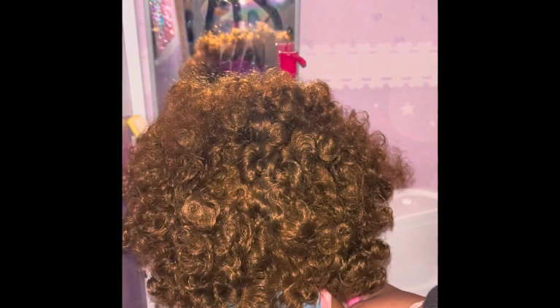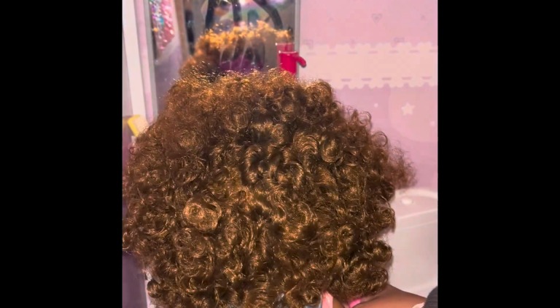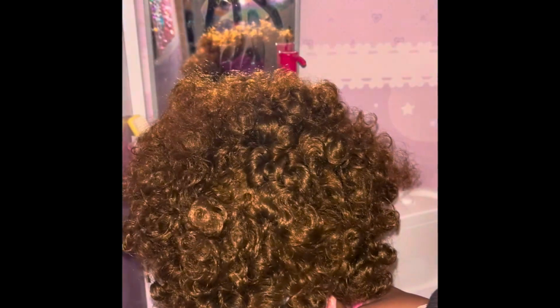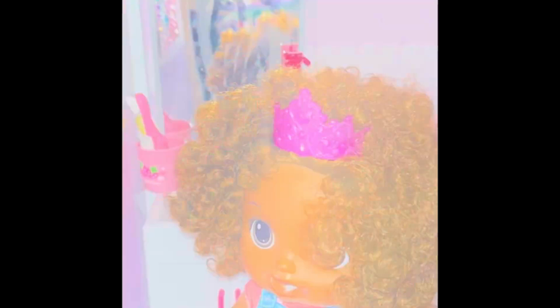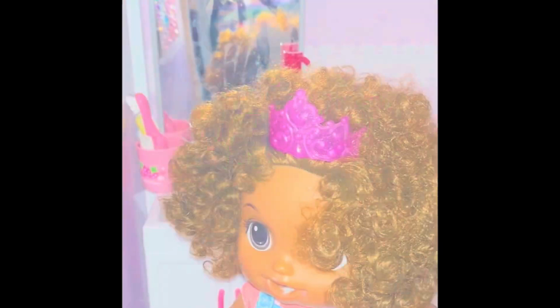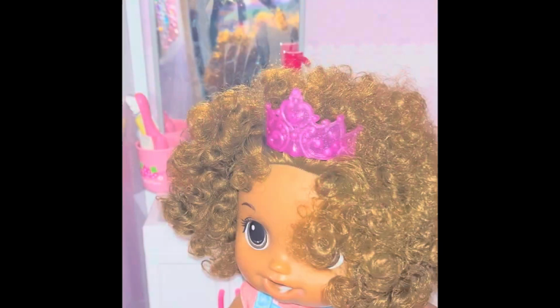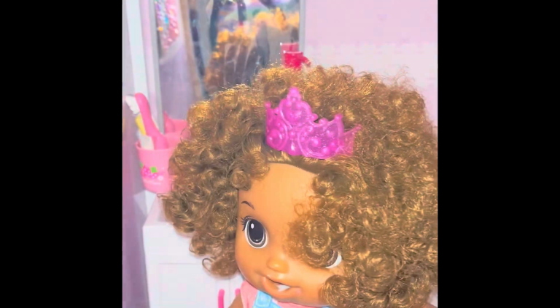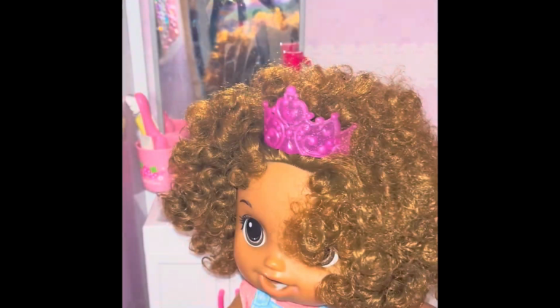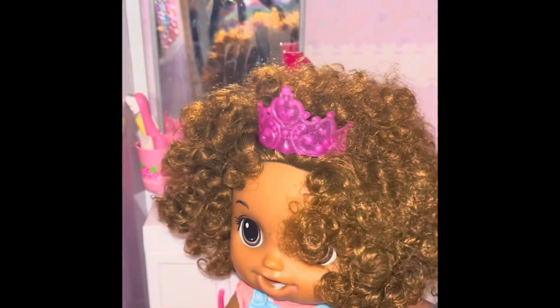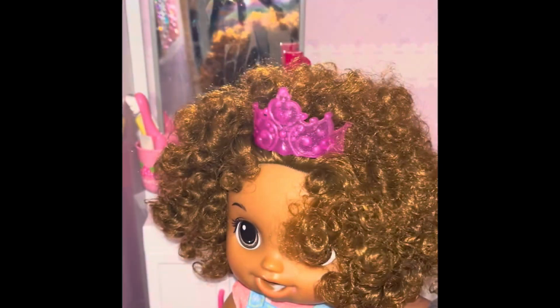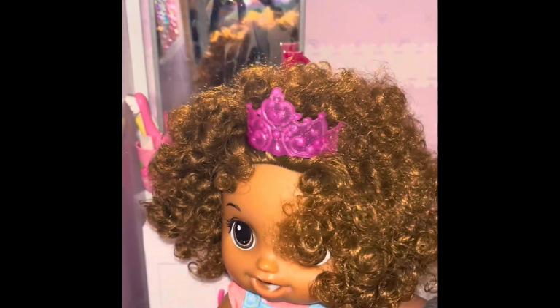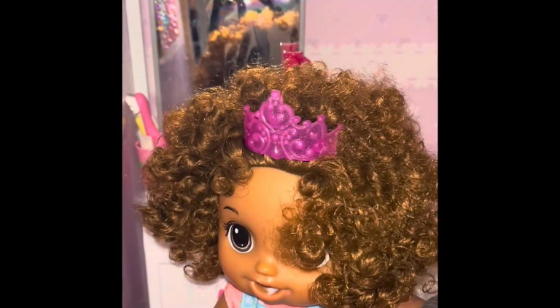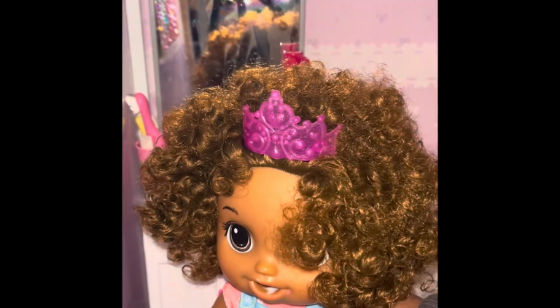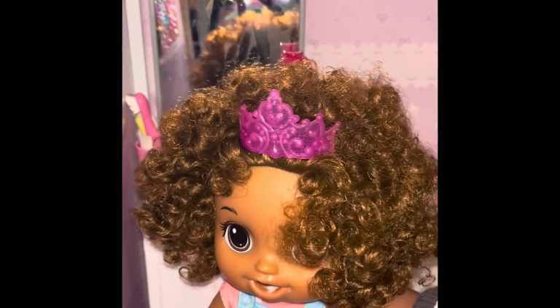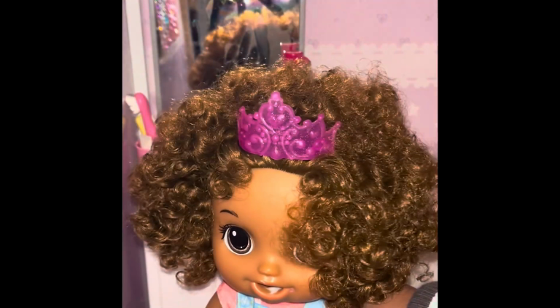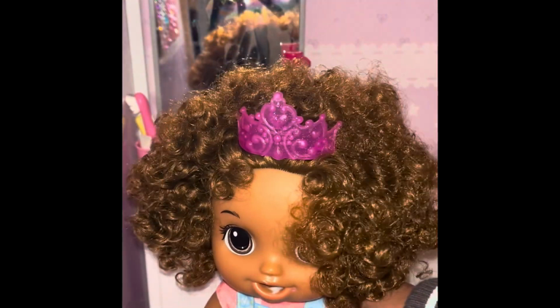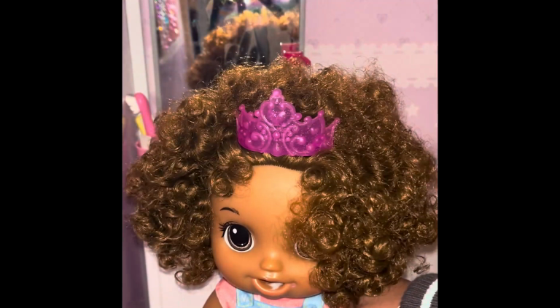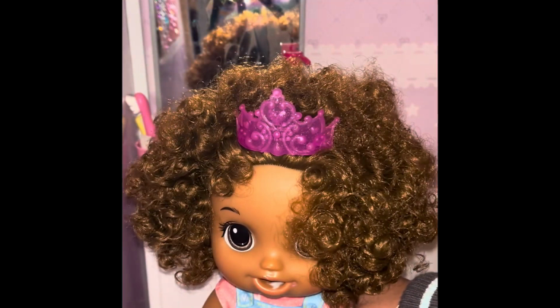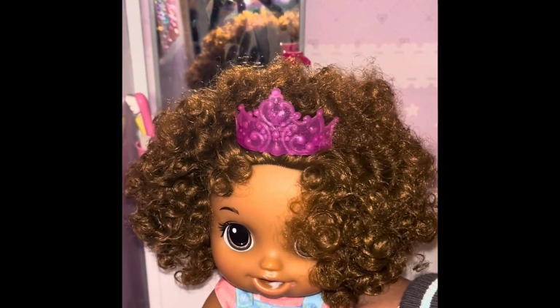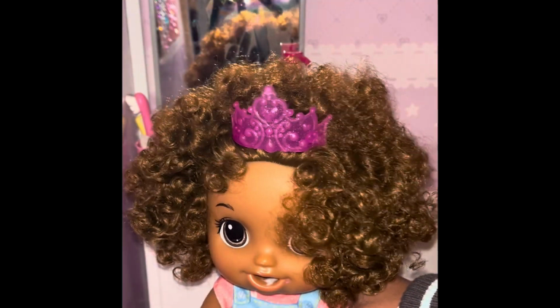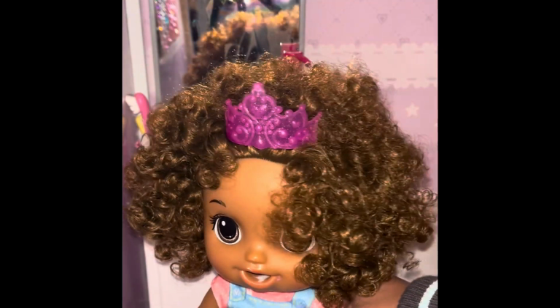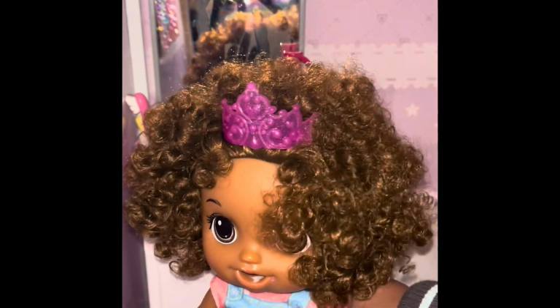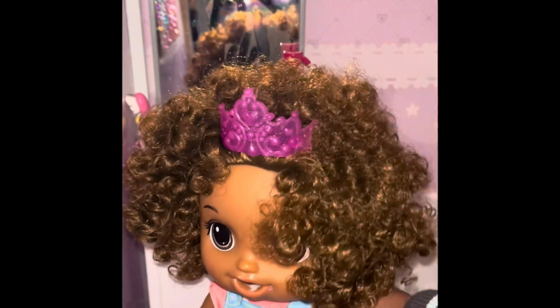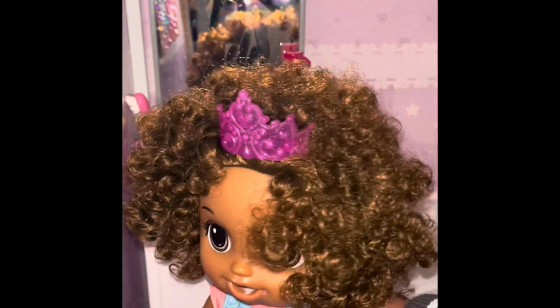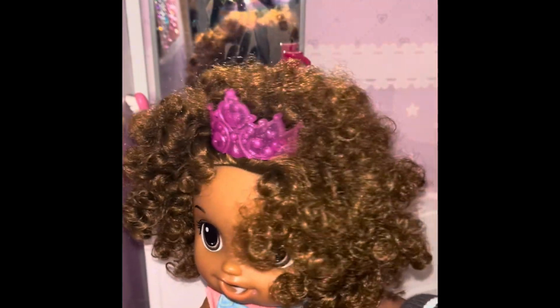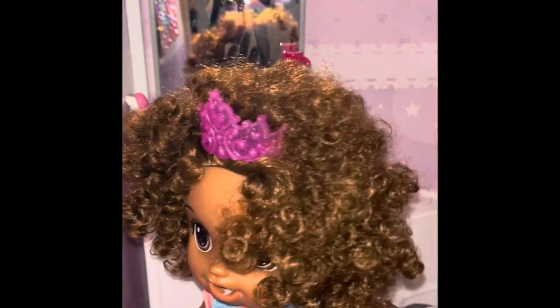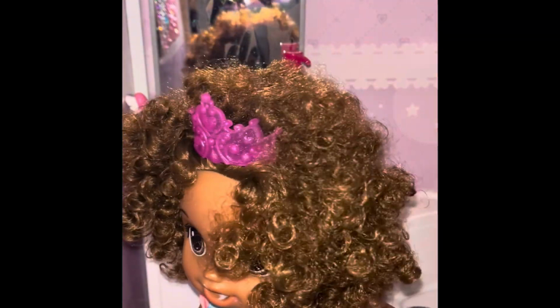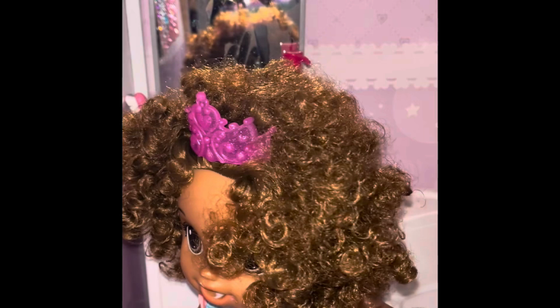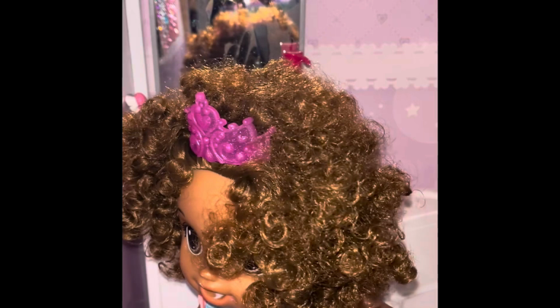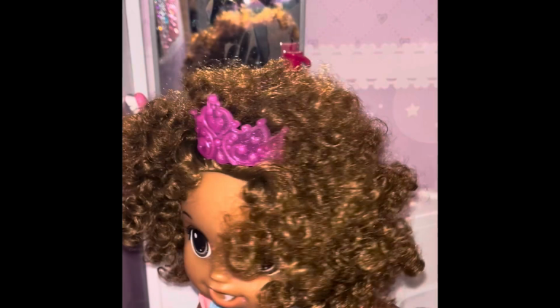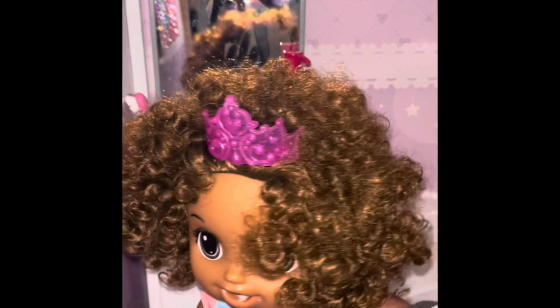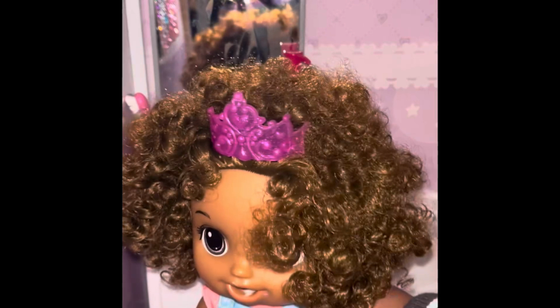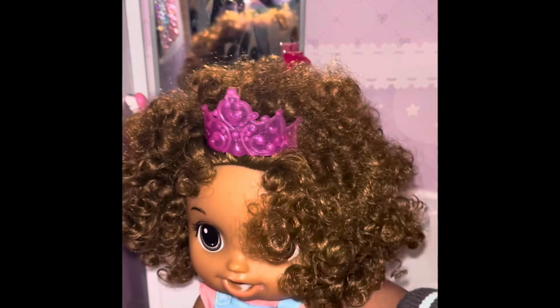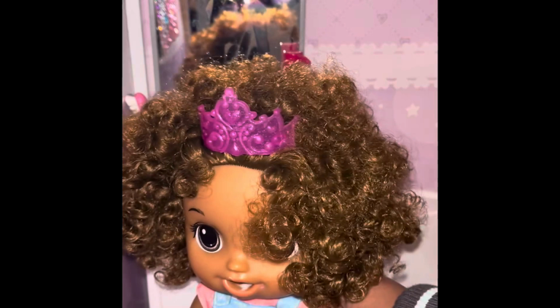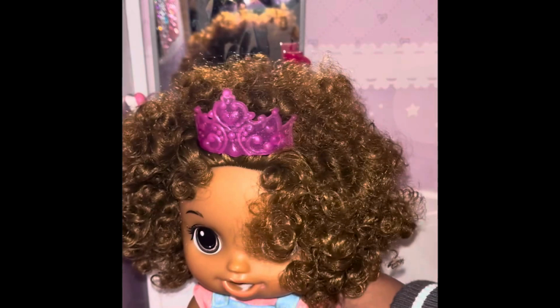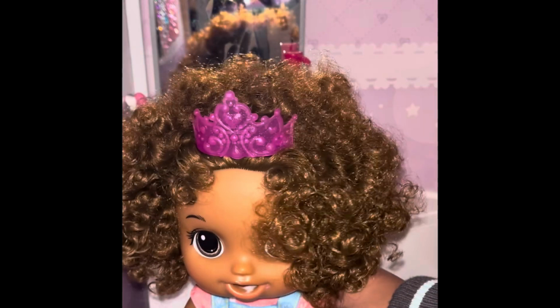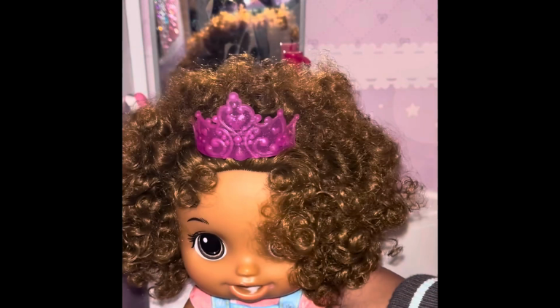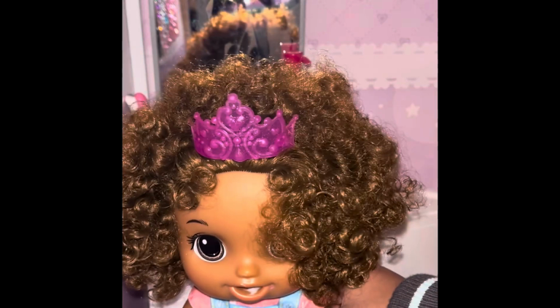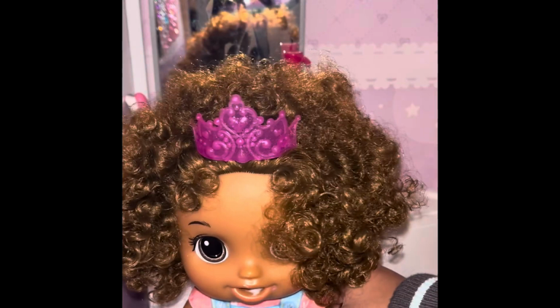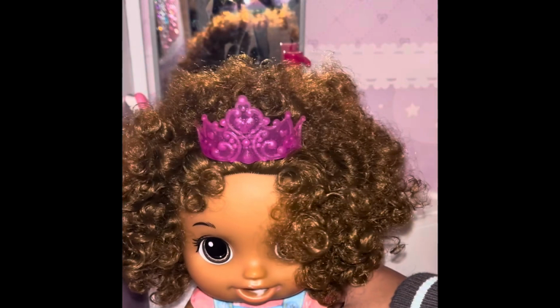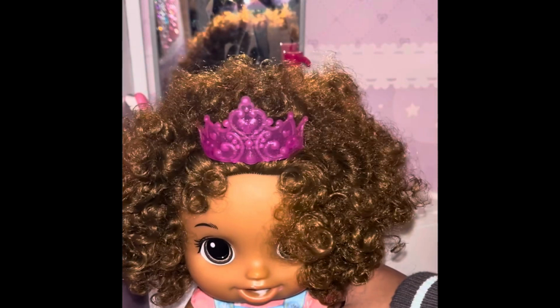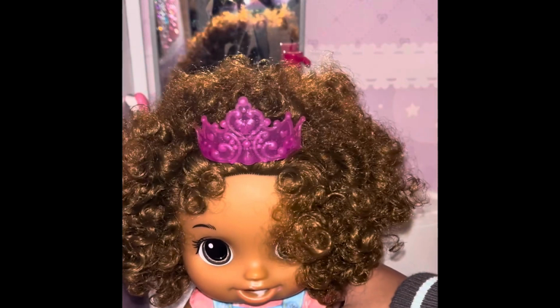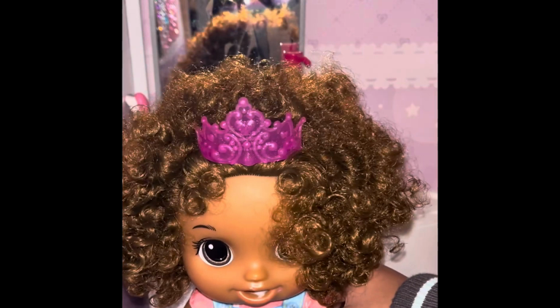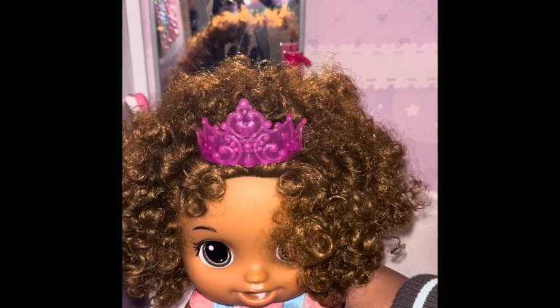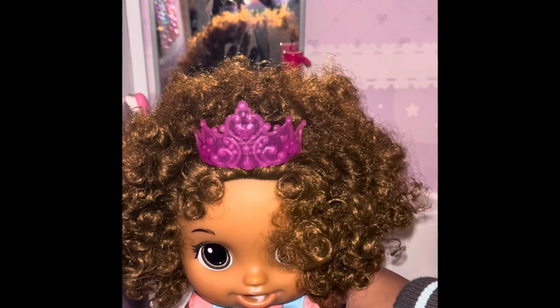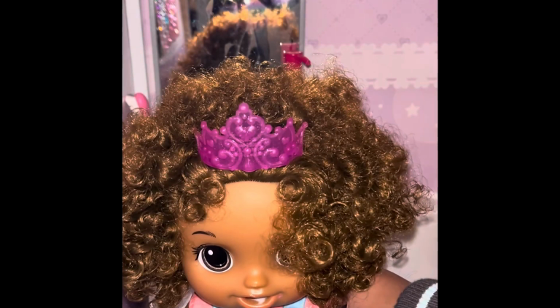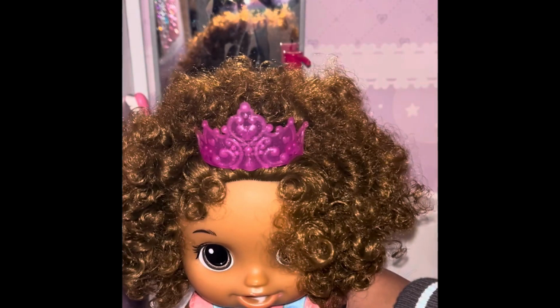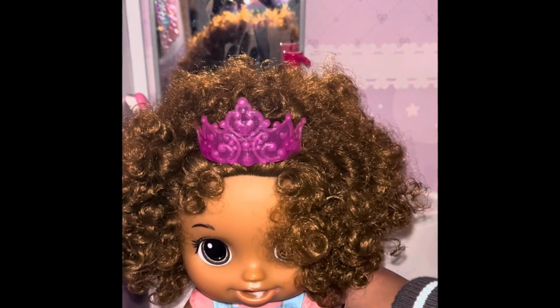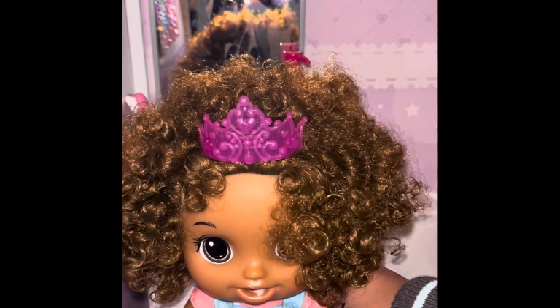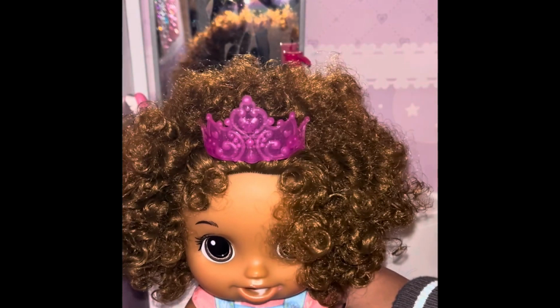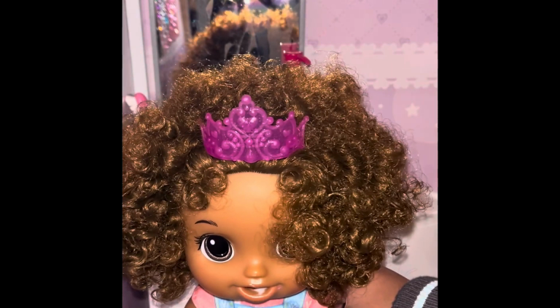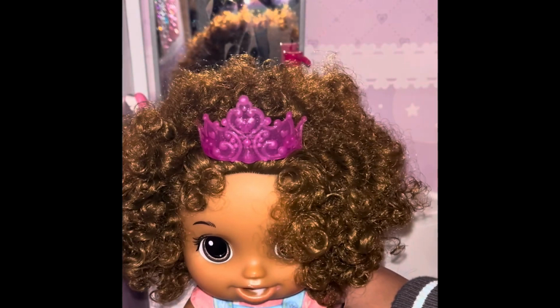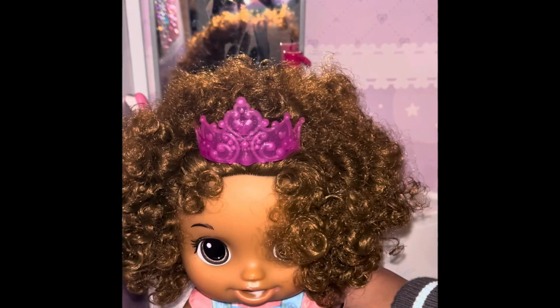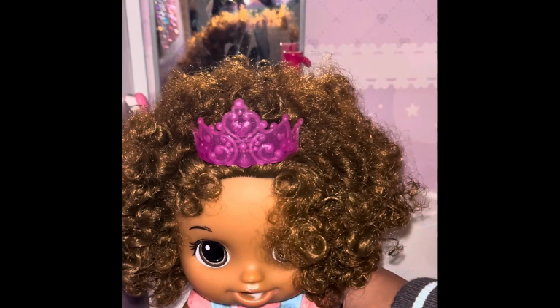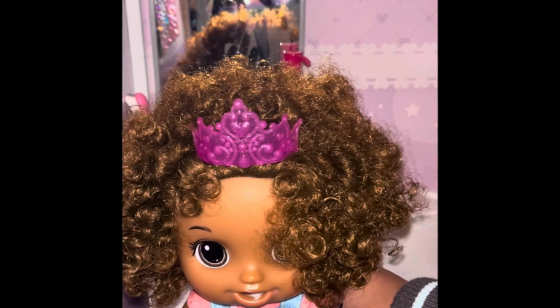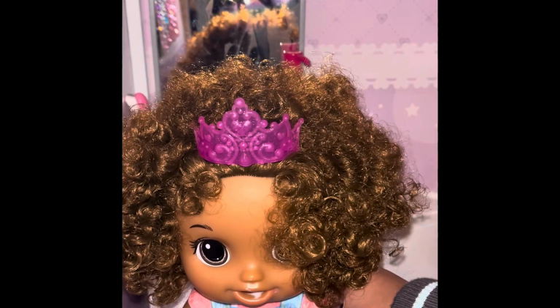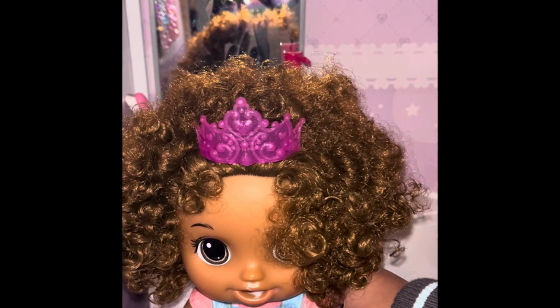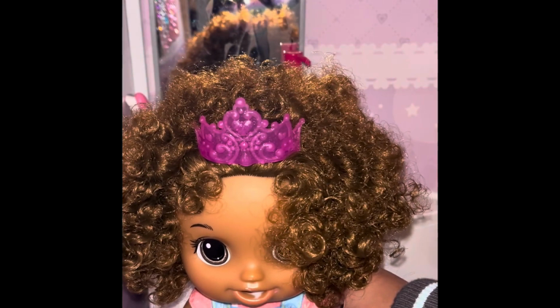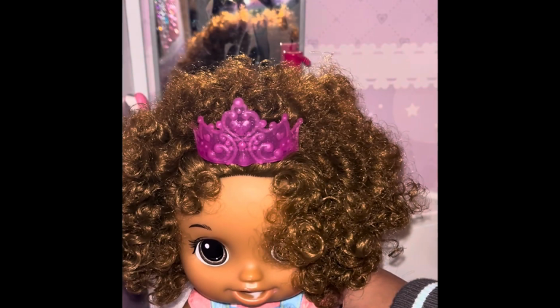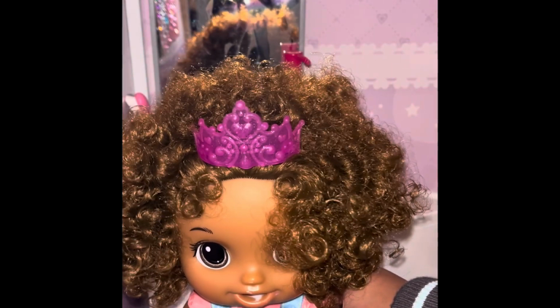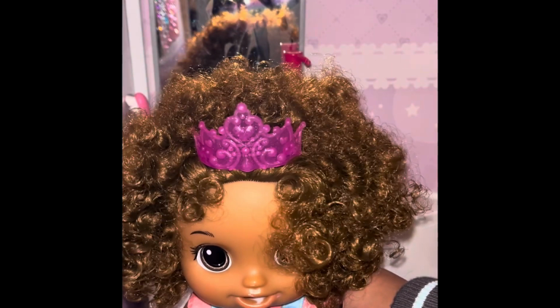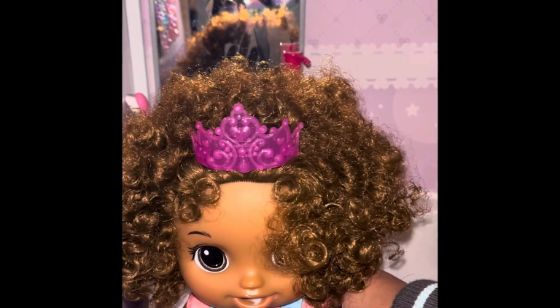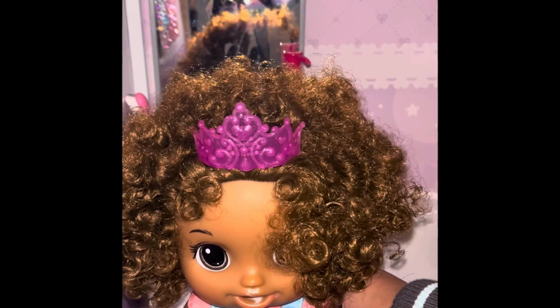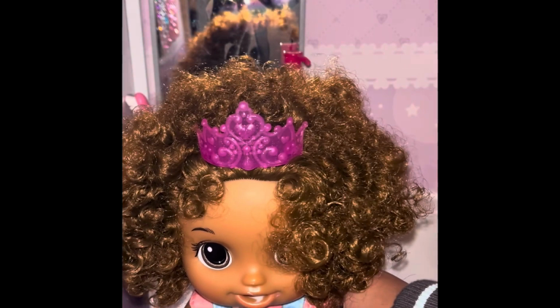I'm brushing my teeth now. Now we're going to get her school stuff on.